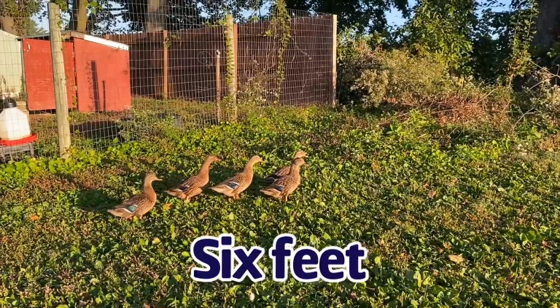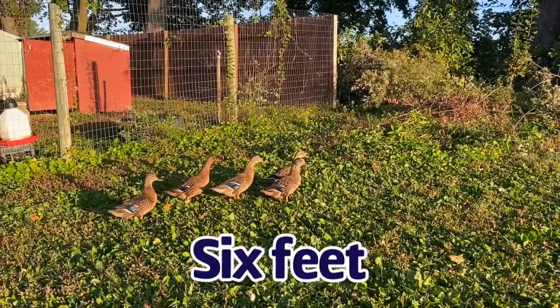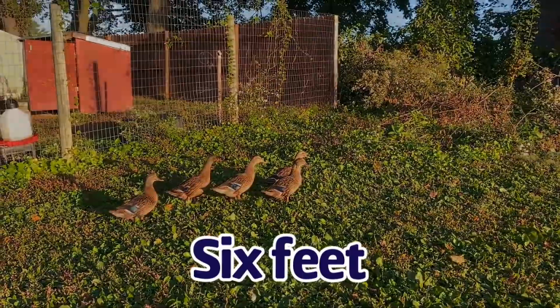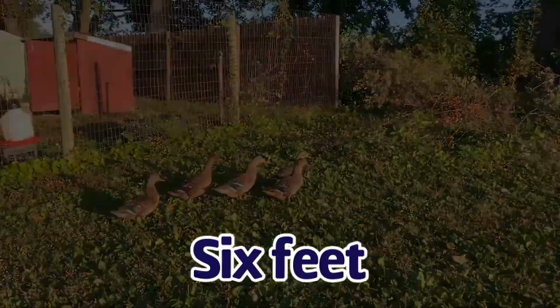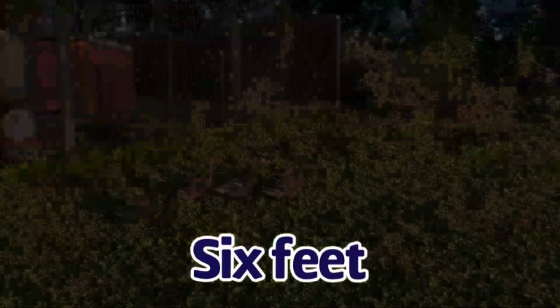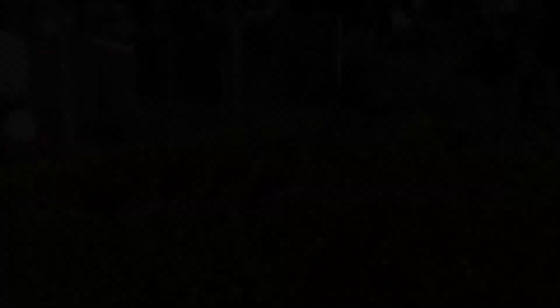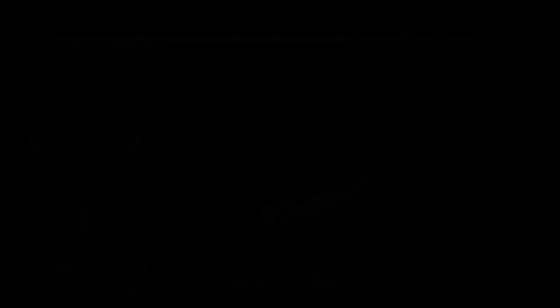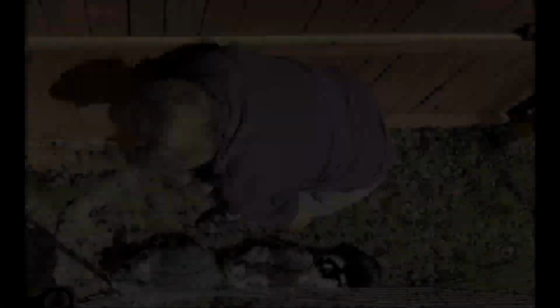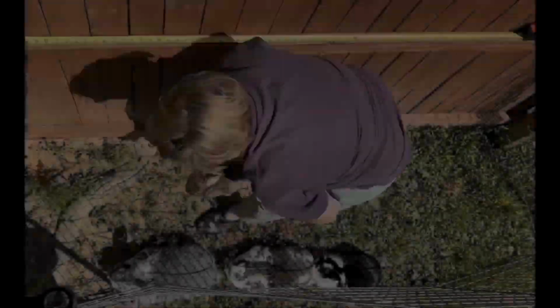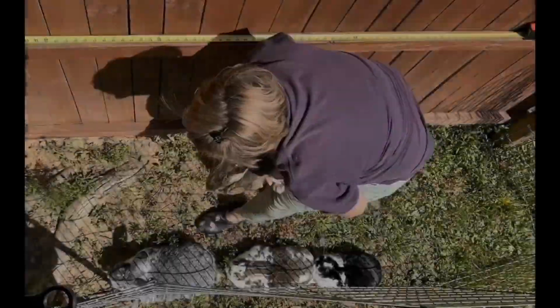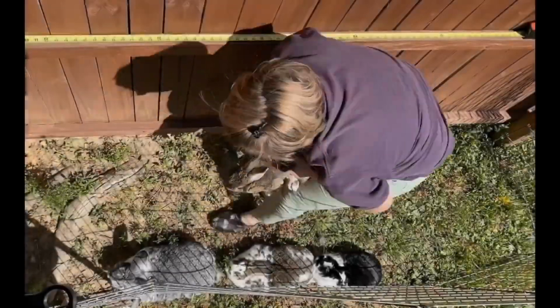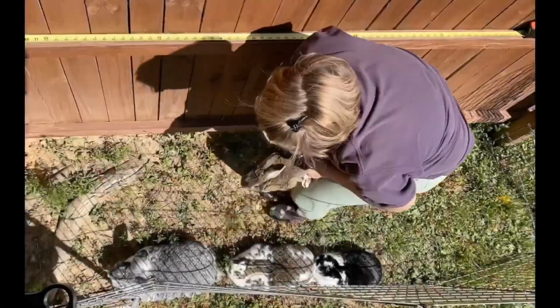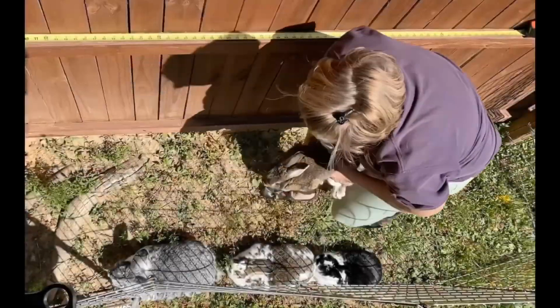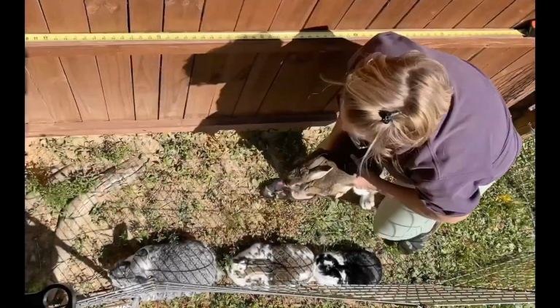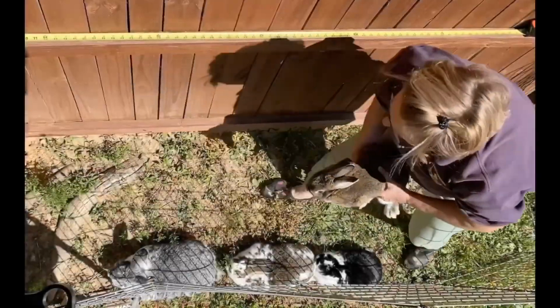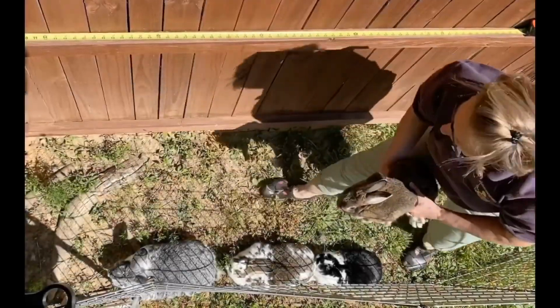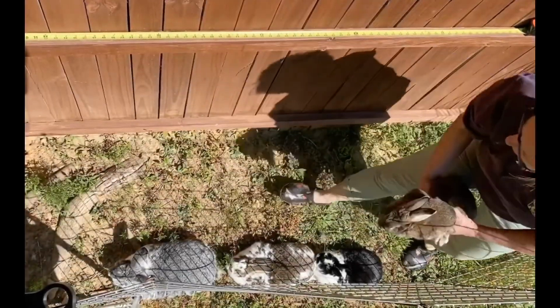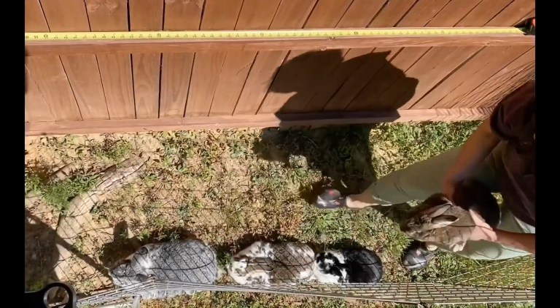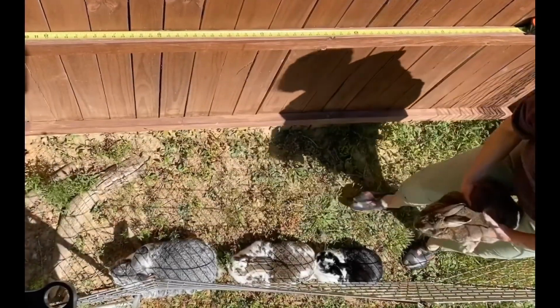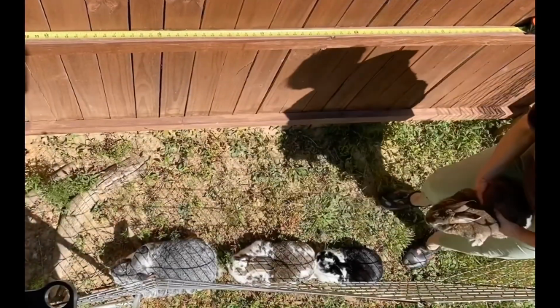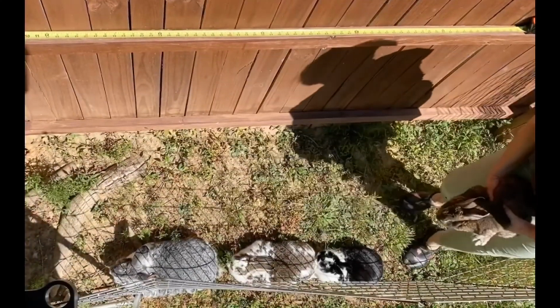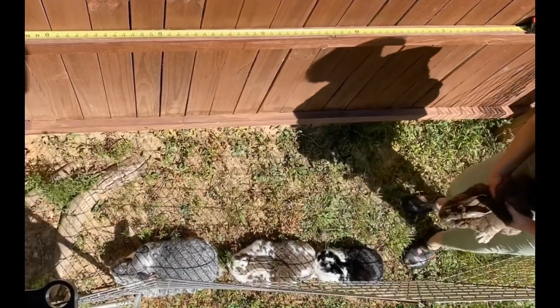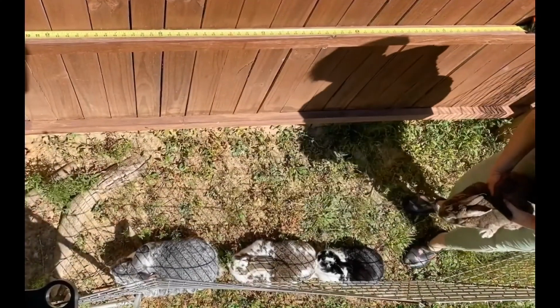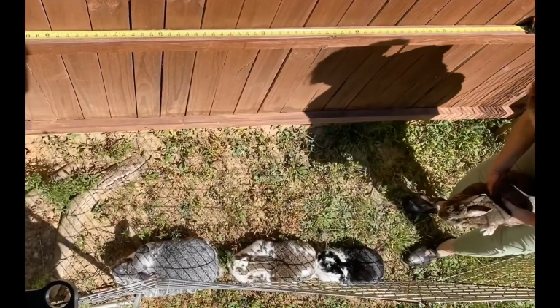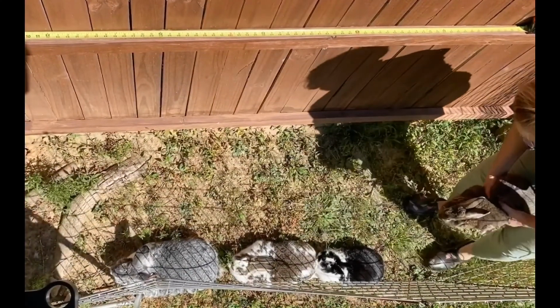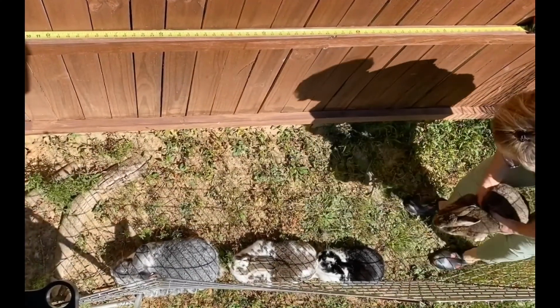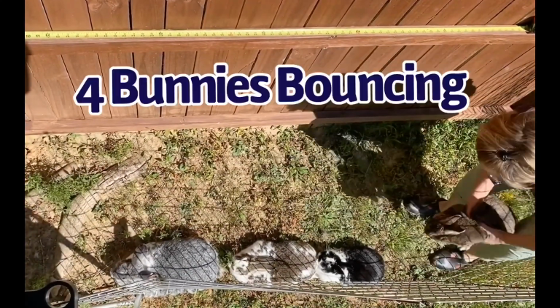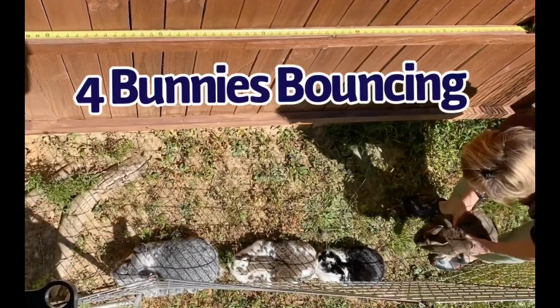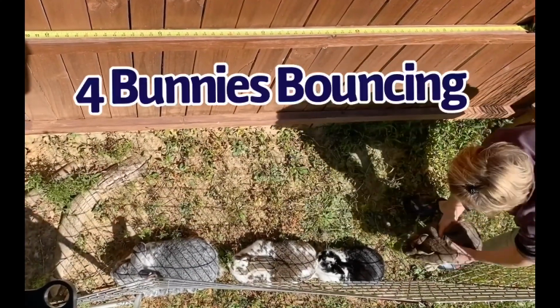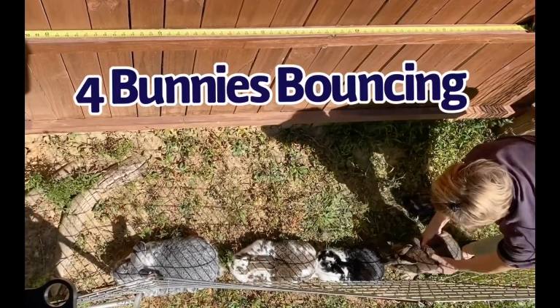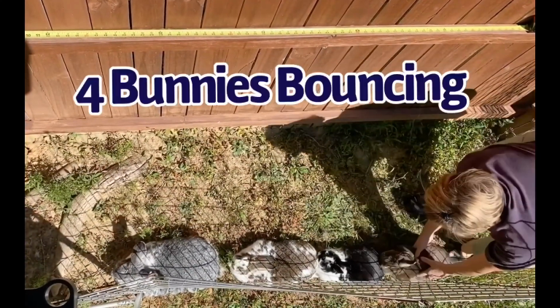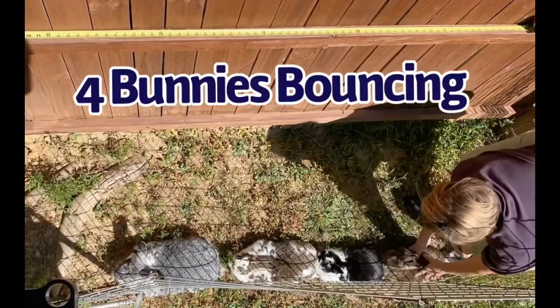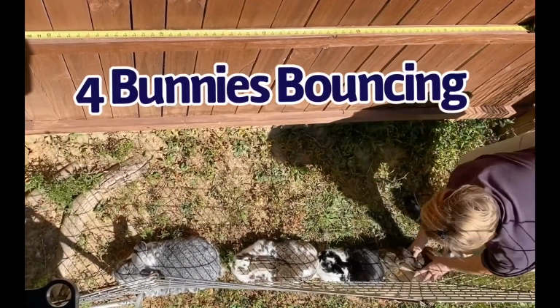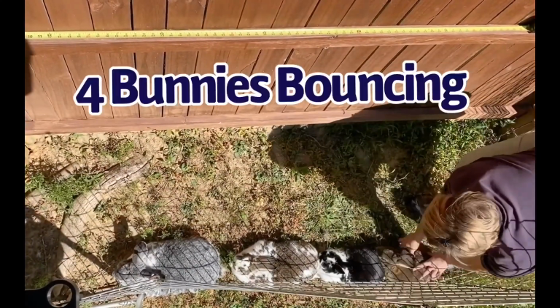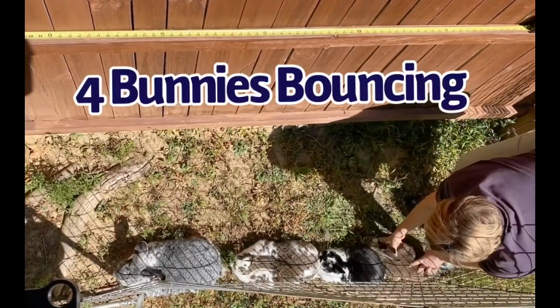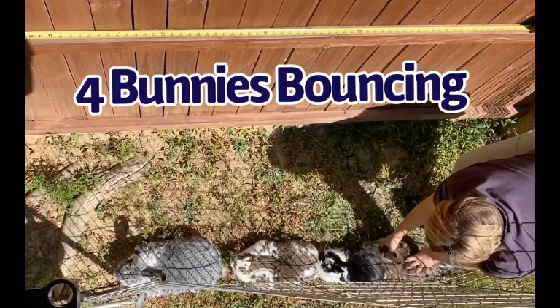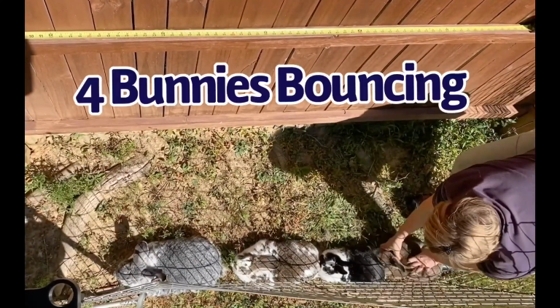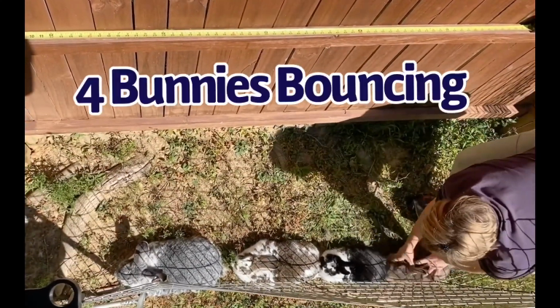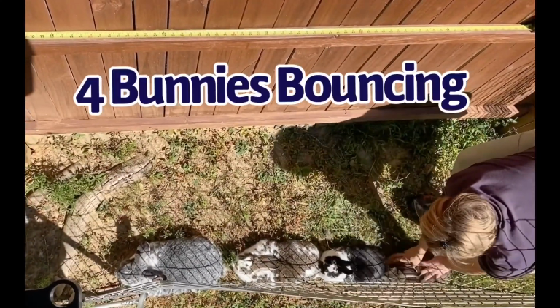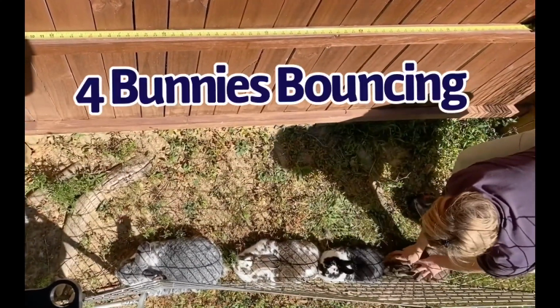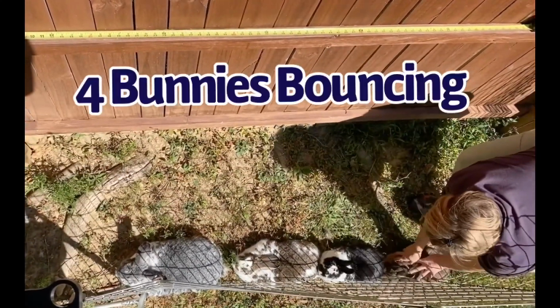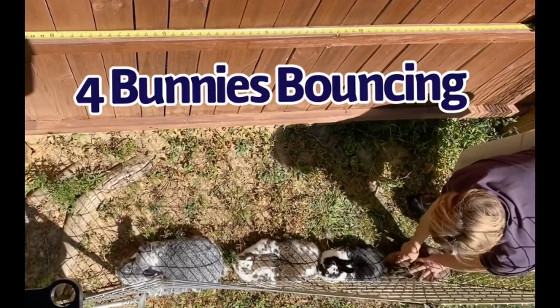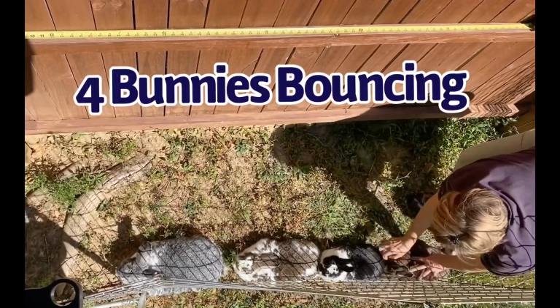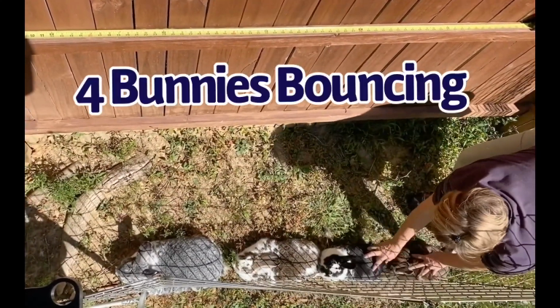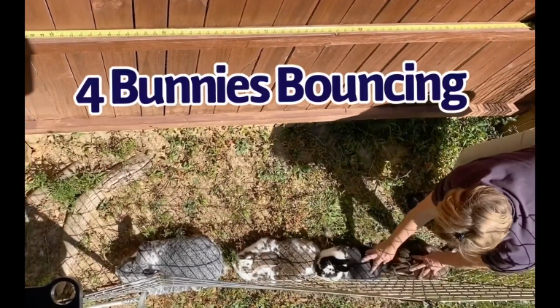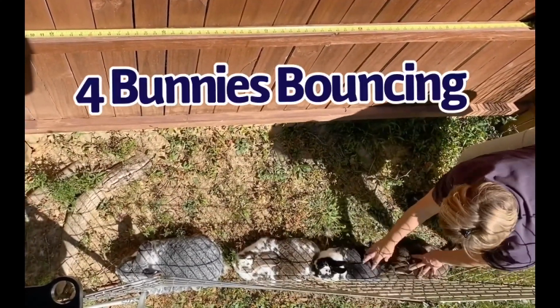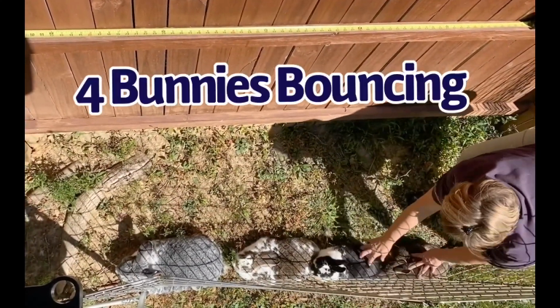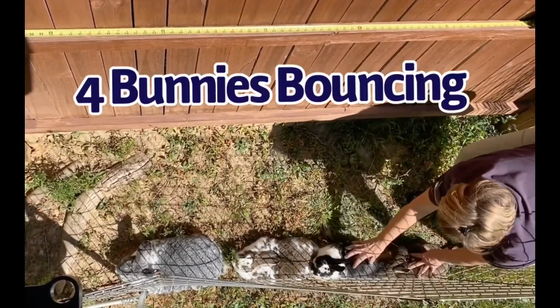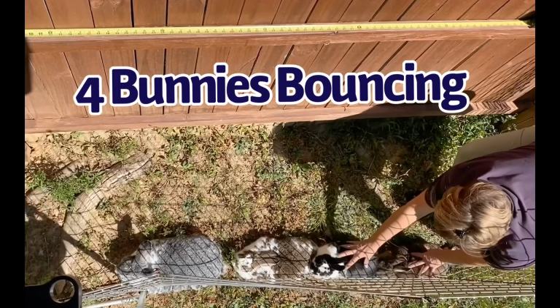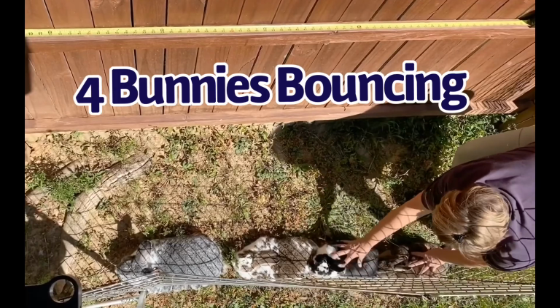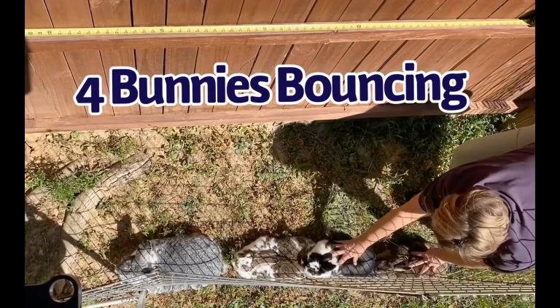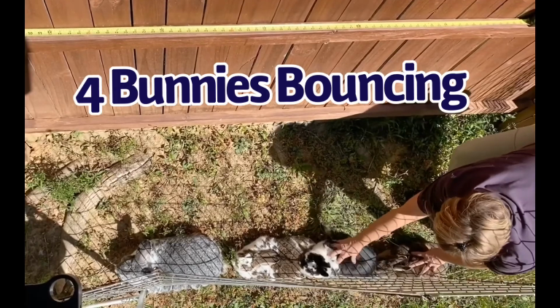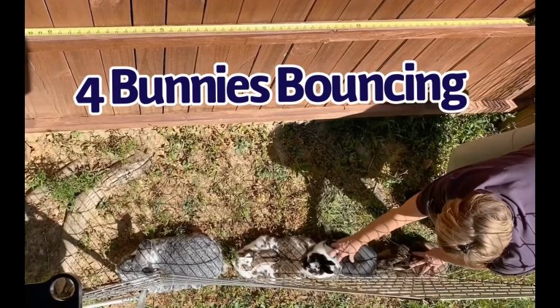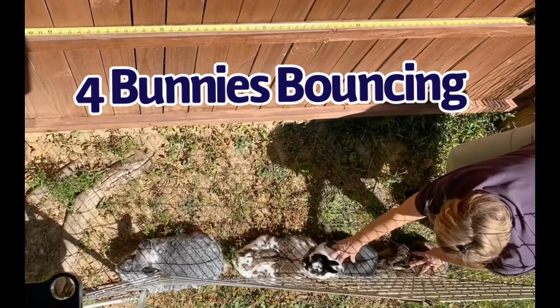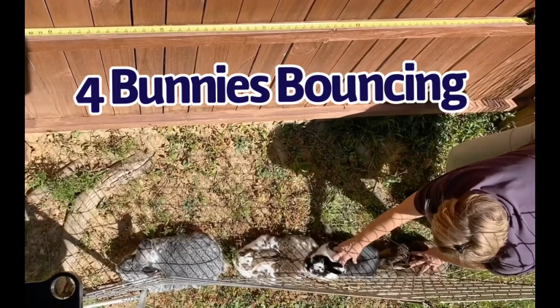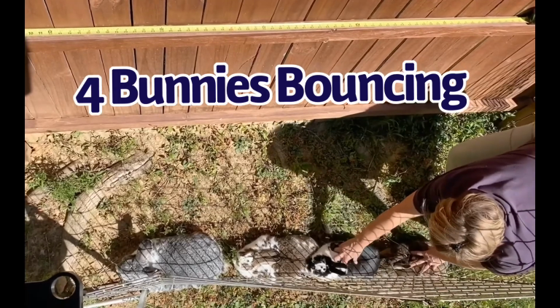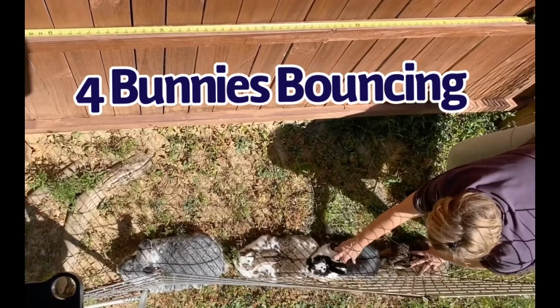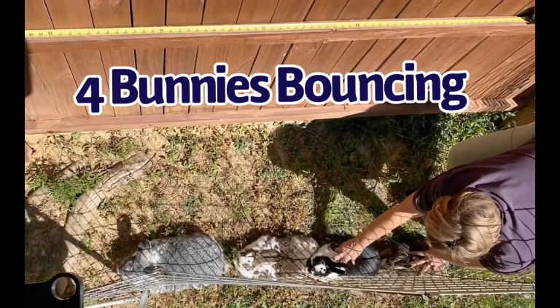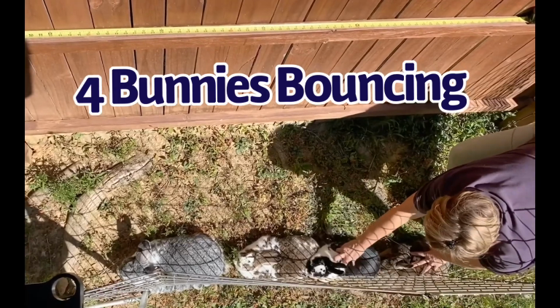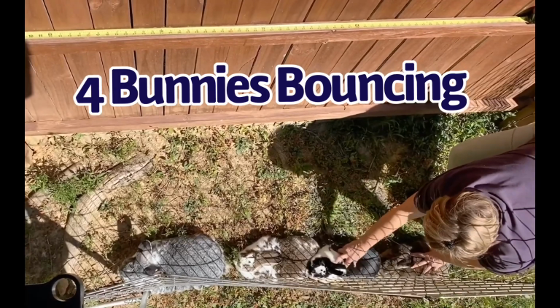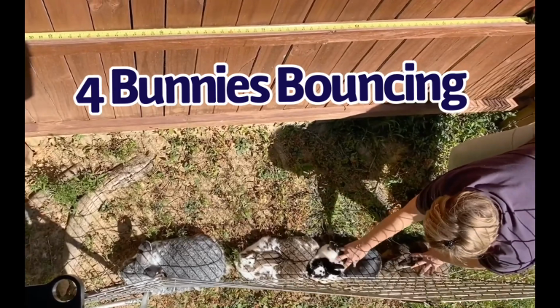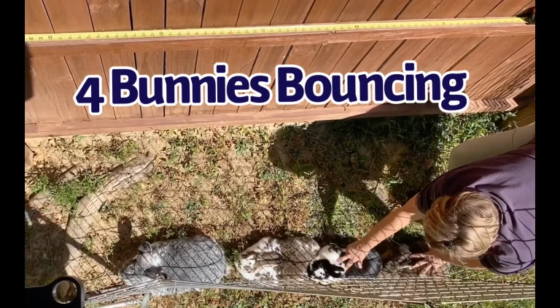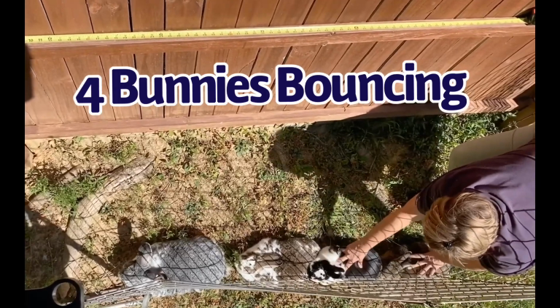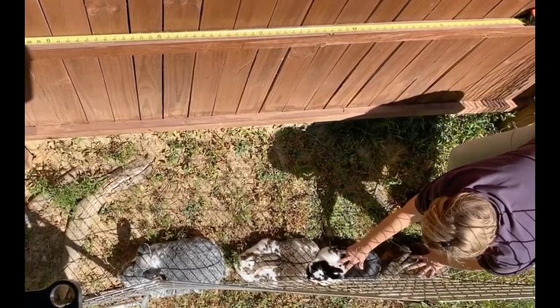We got four bunnies — they make six feet! Four bunnies hopping in a row equals six feet.